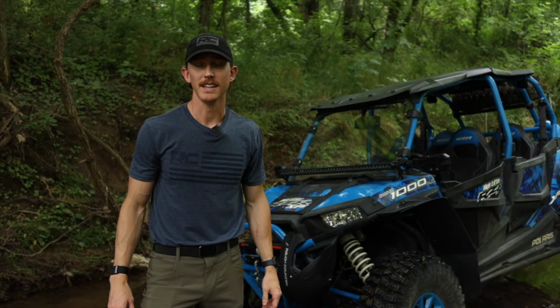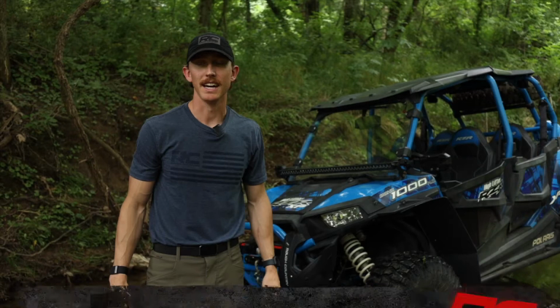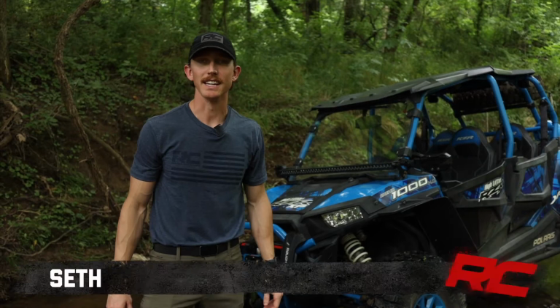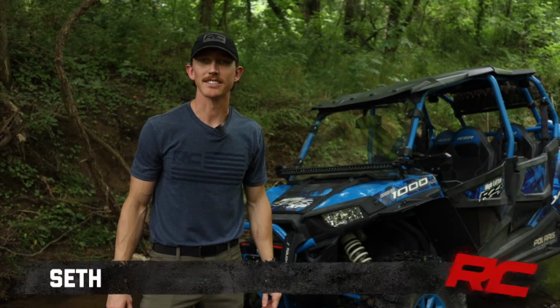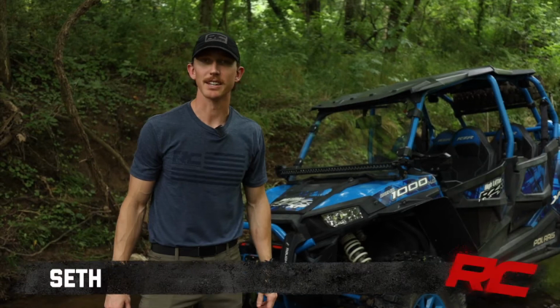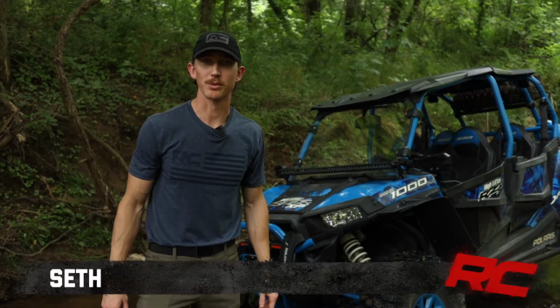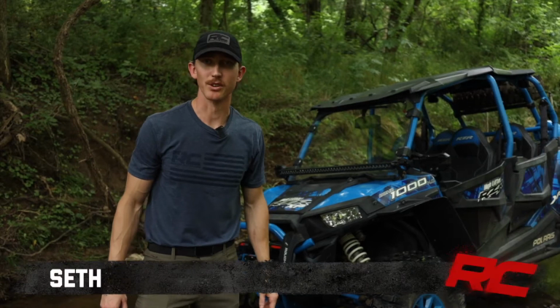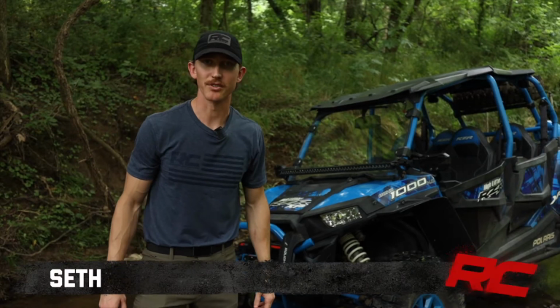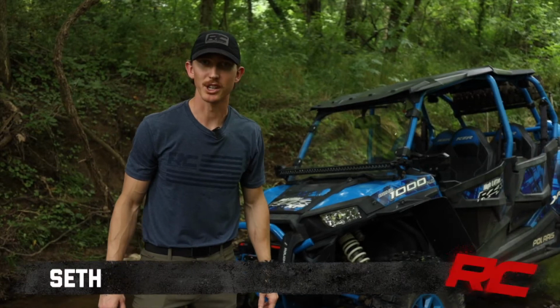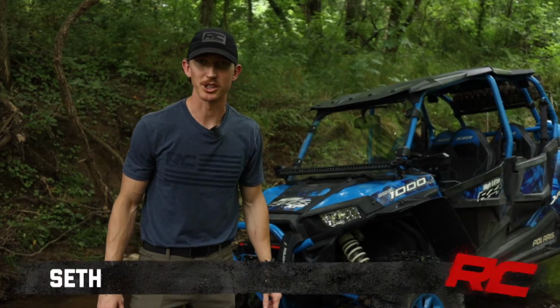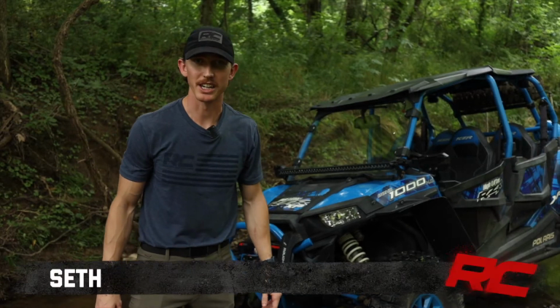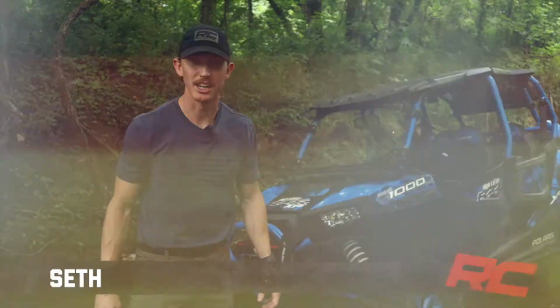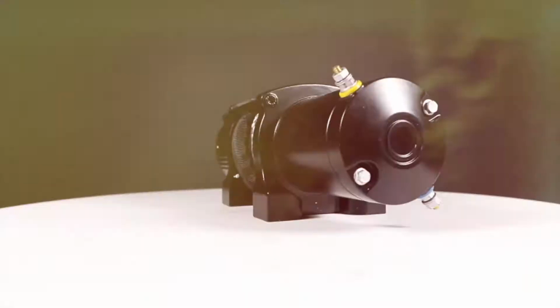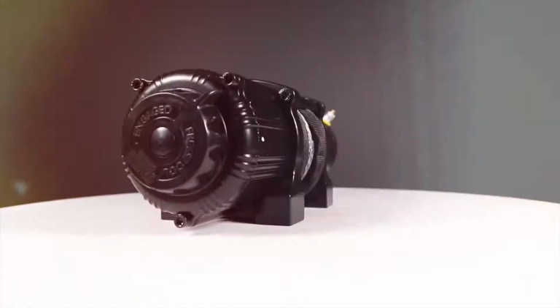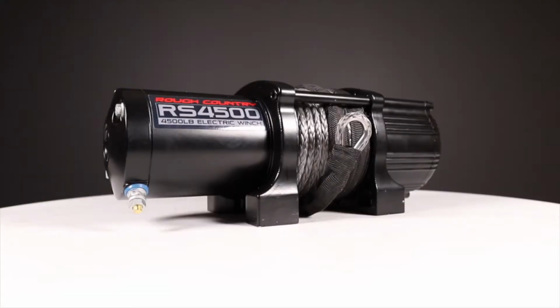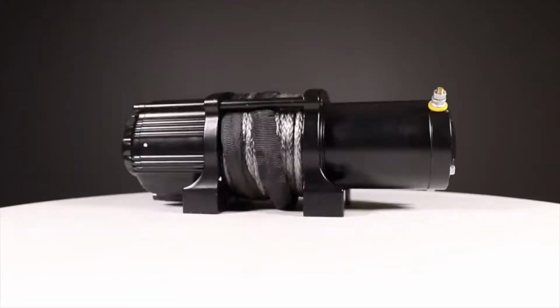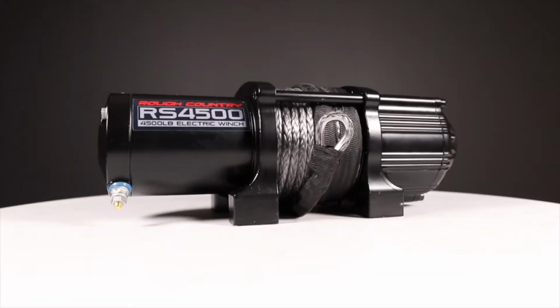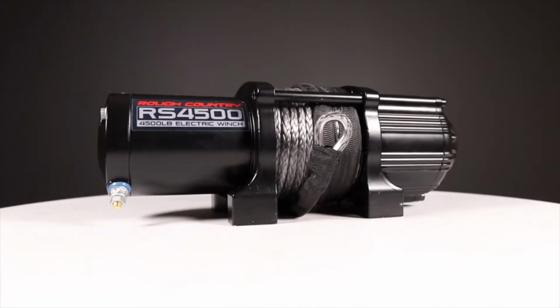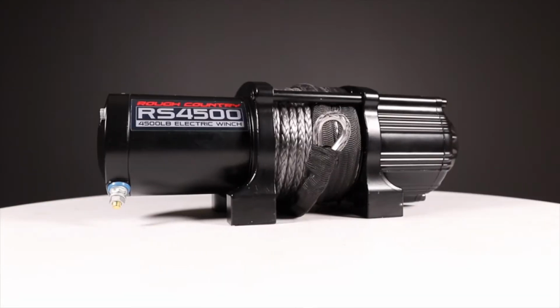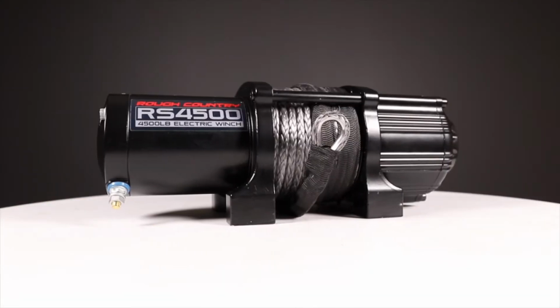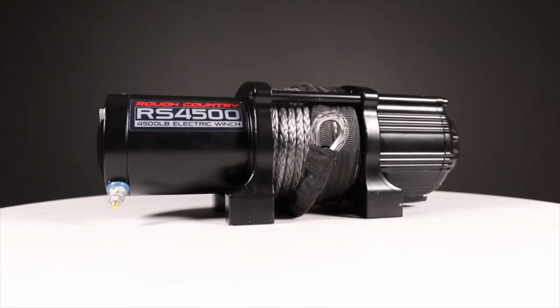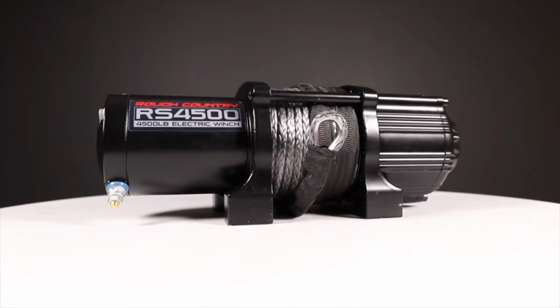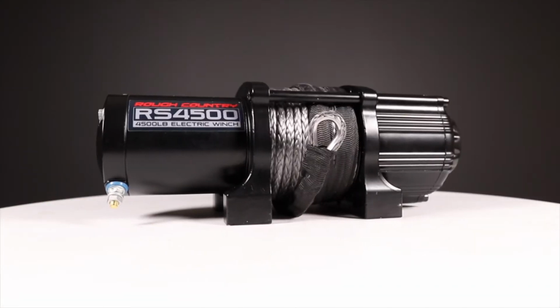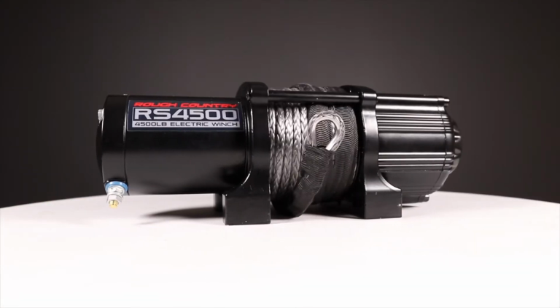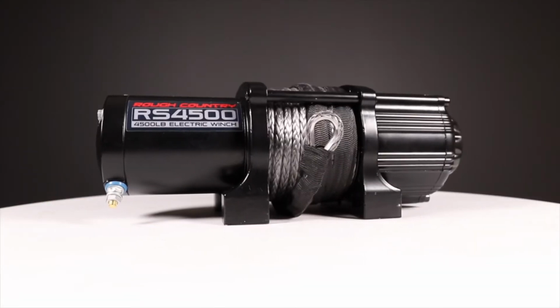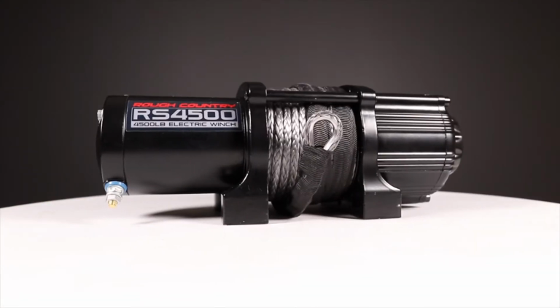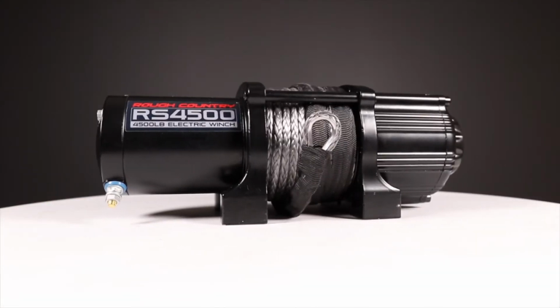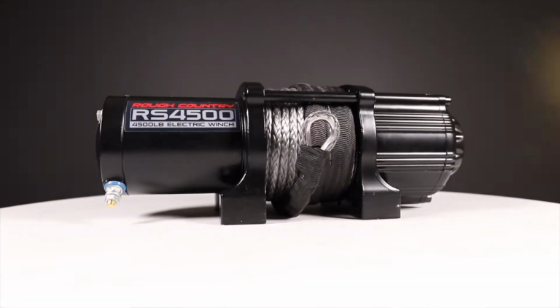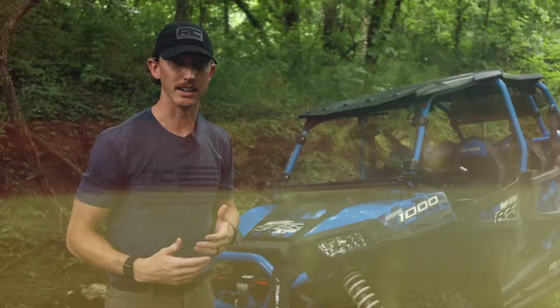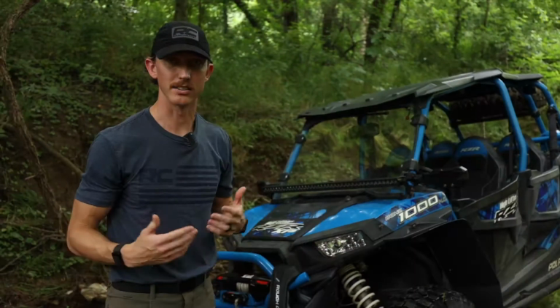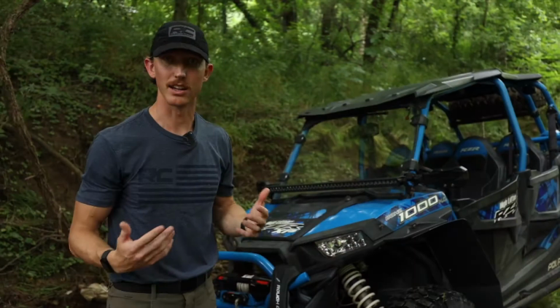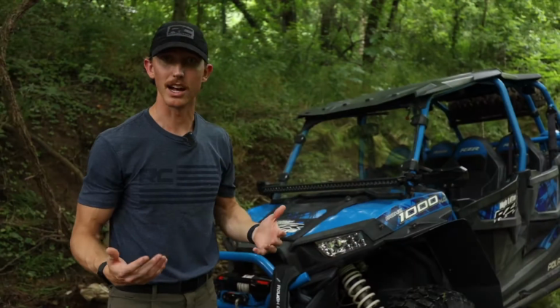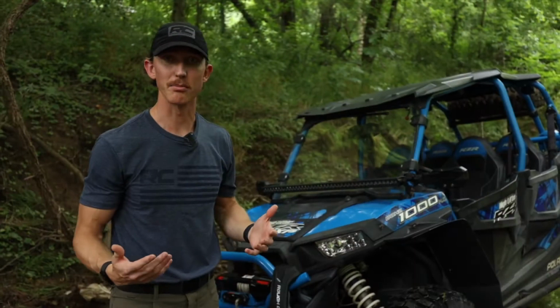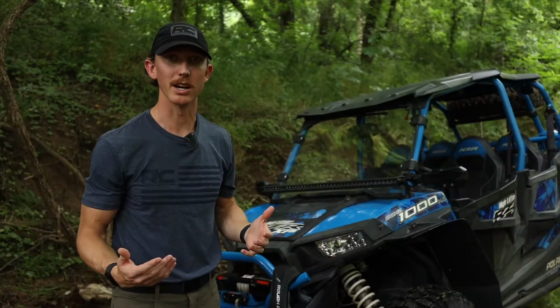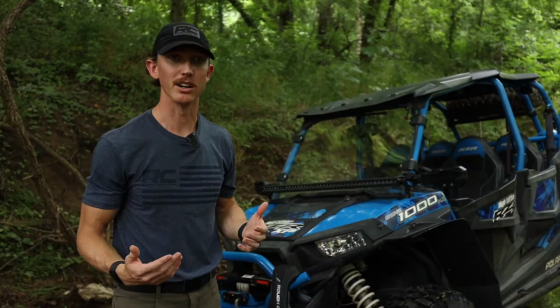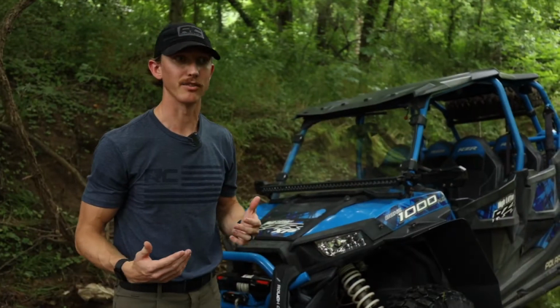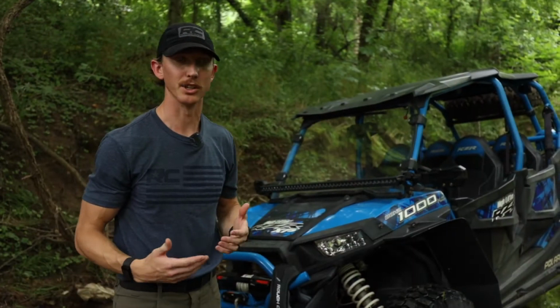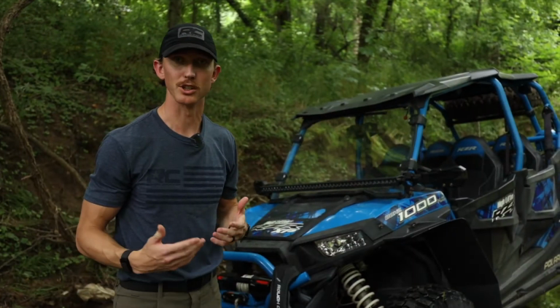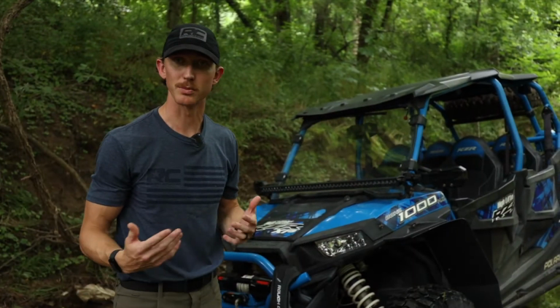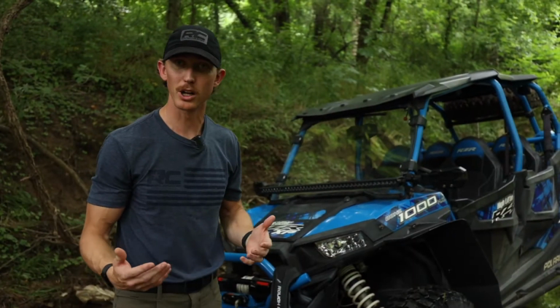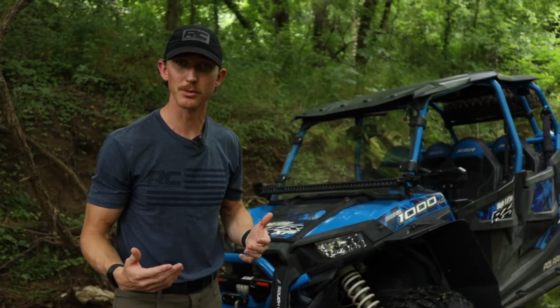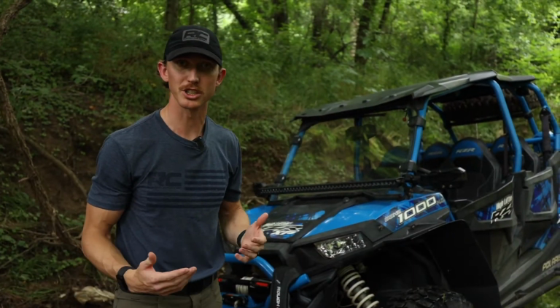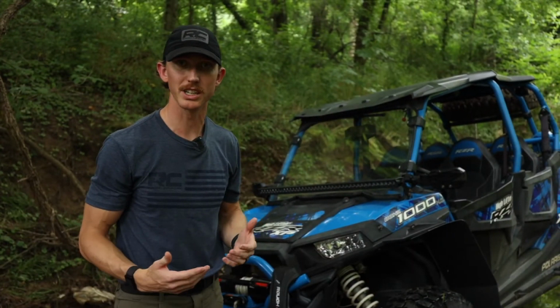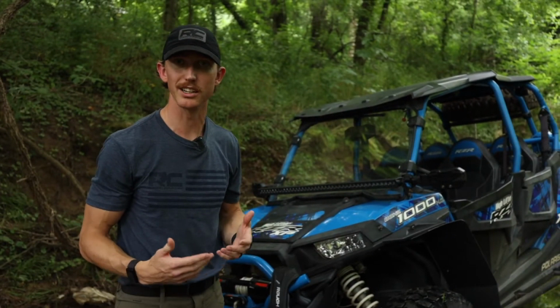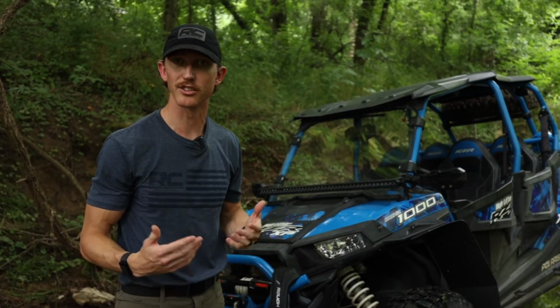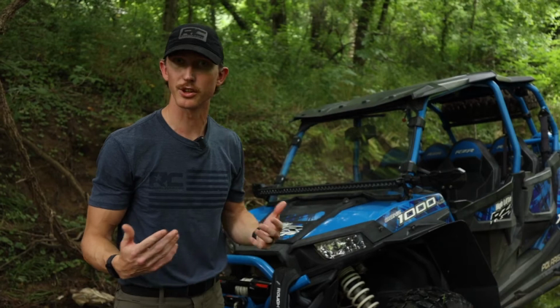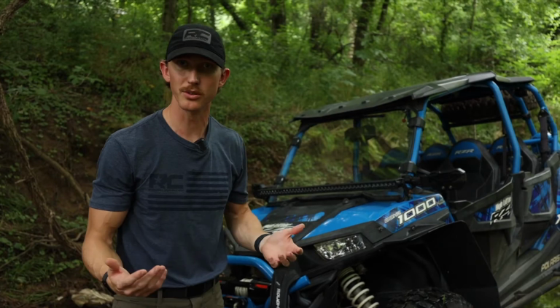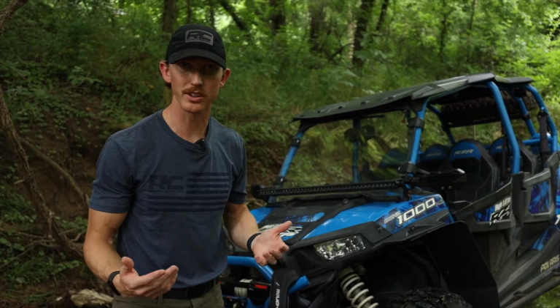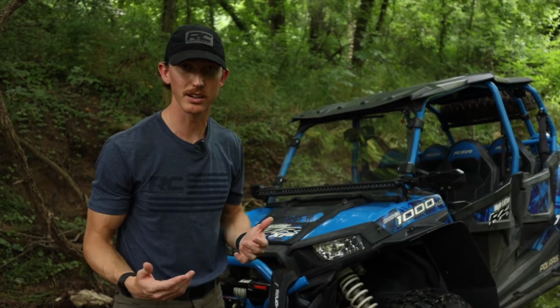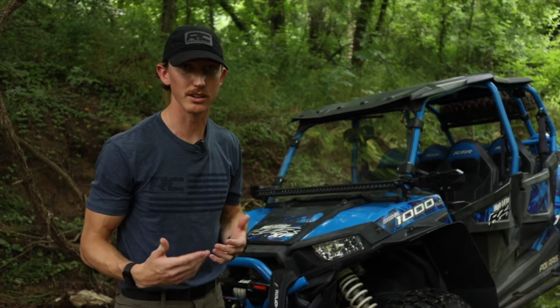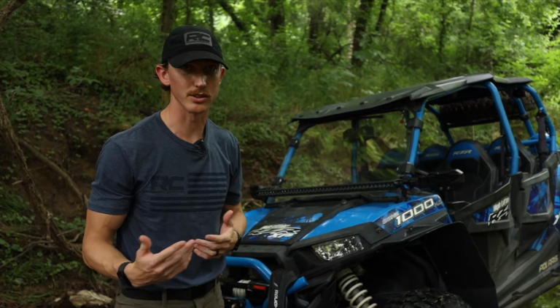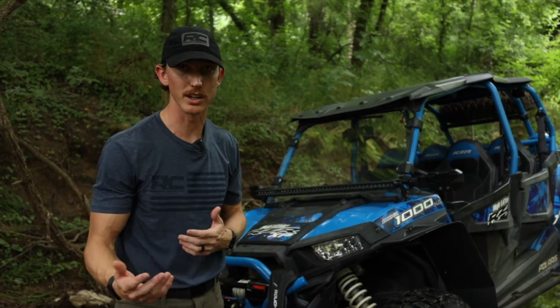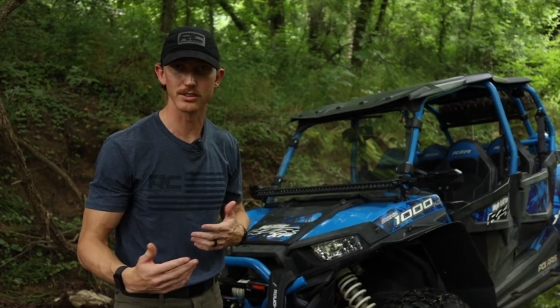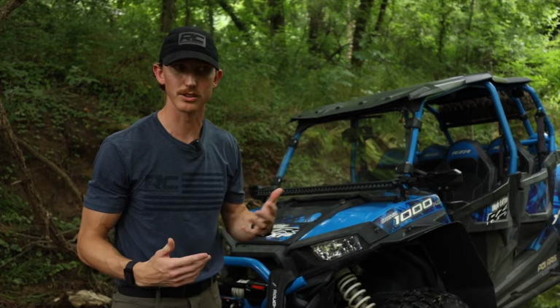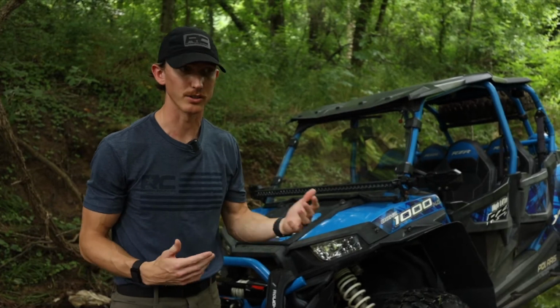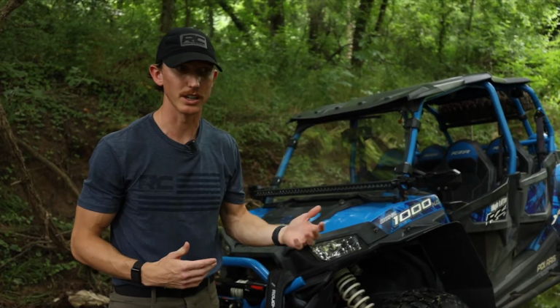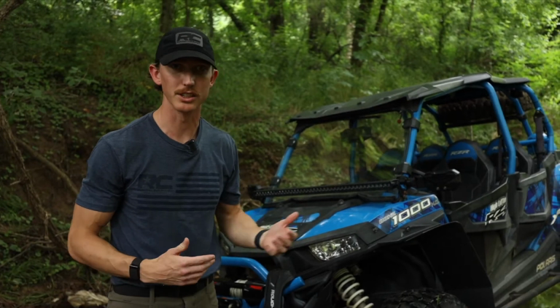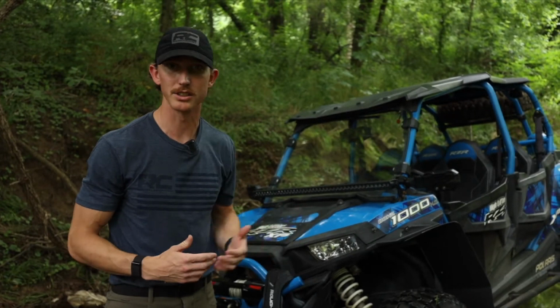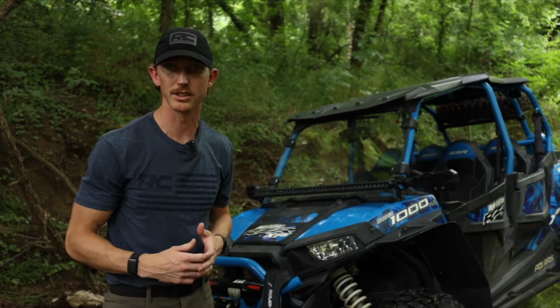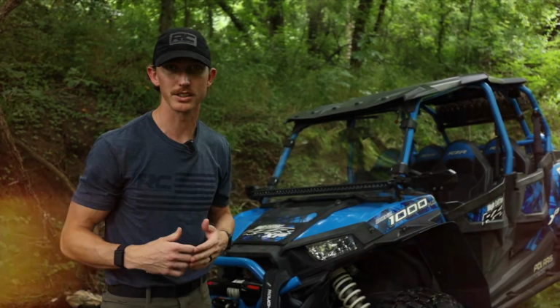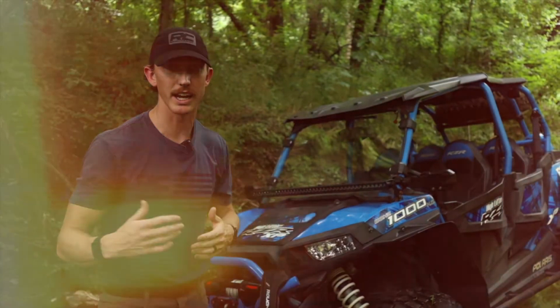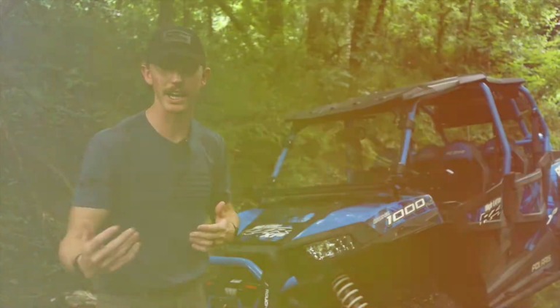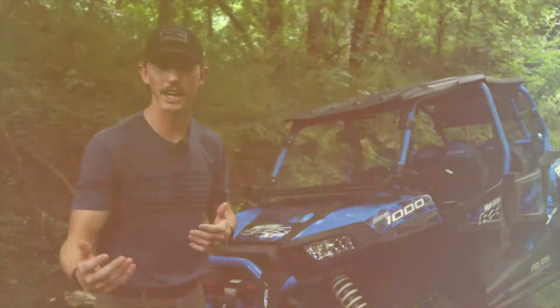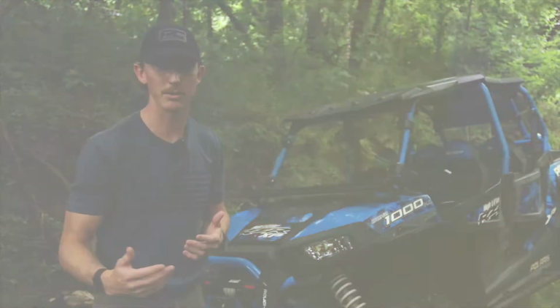Hey, it's Seth from Rough Country here. We've got a 4500S that is a lot better for your smaller machines — two-seaters, Razors, Rangers, Can-Ams.